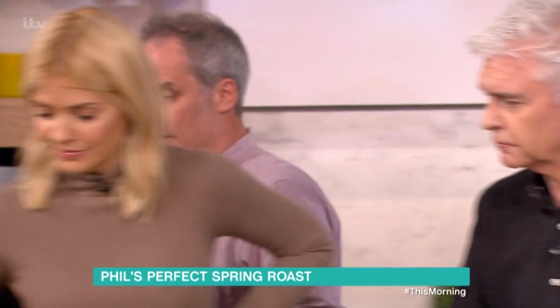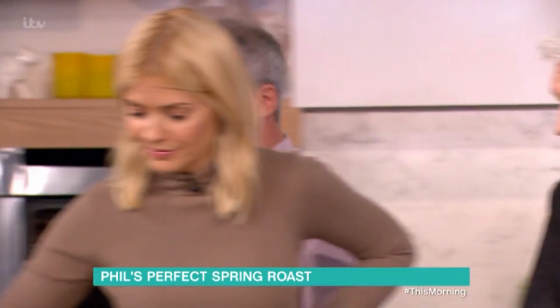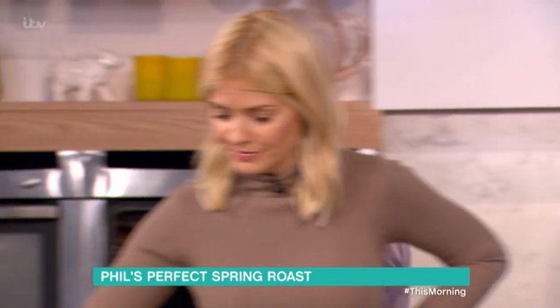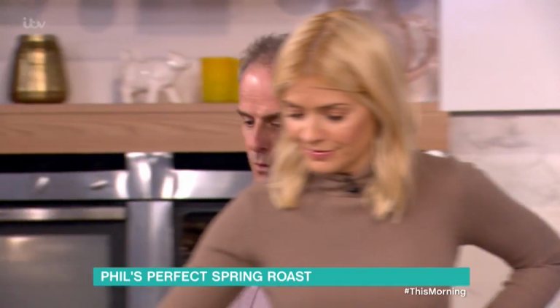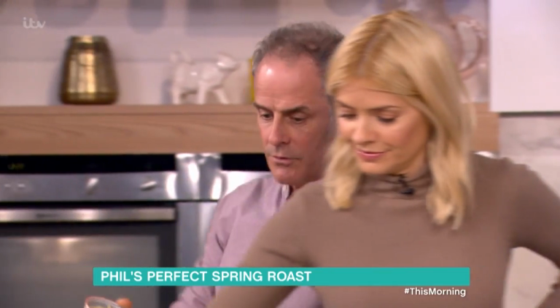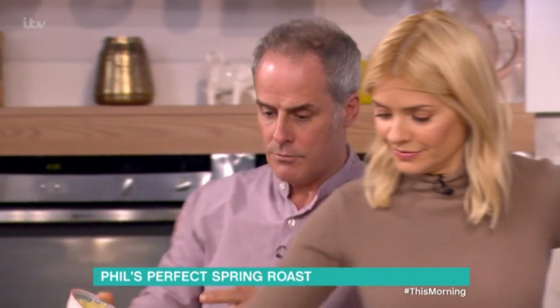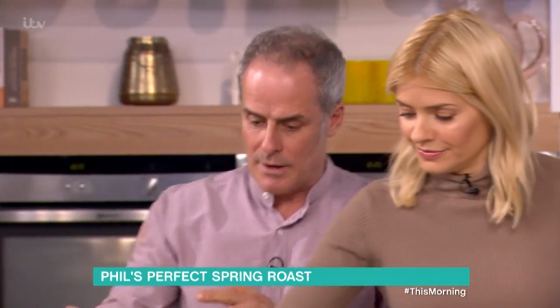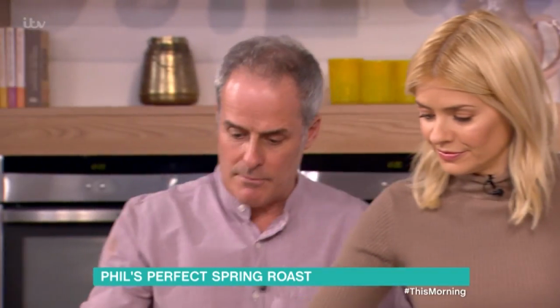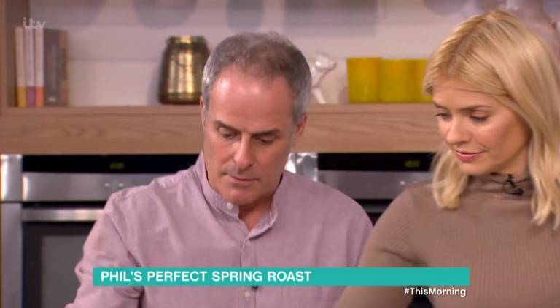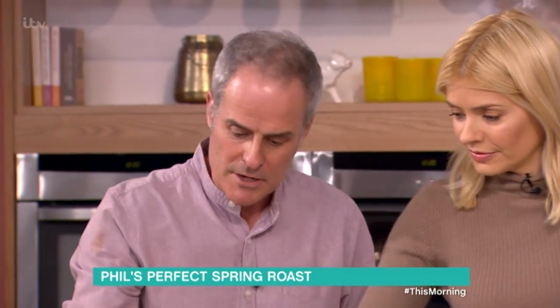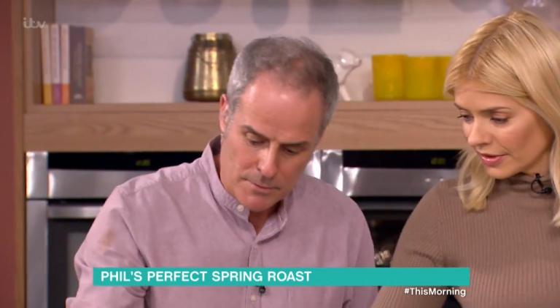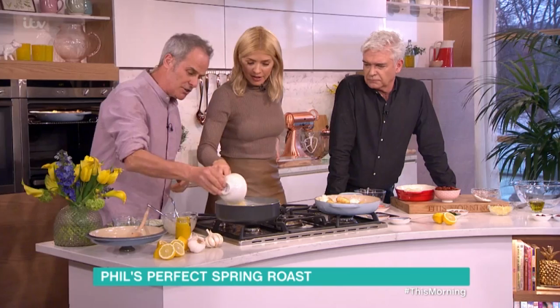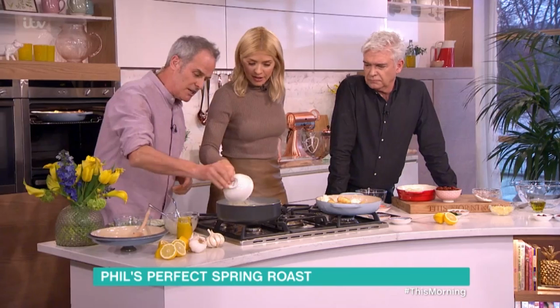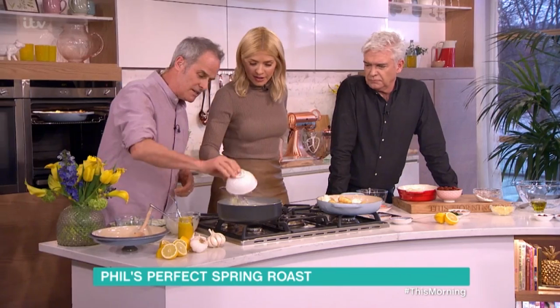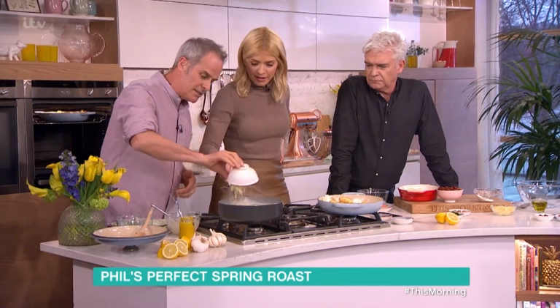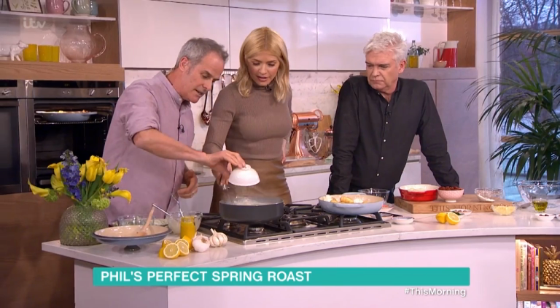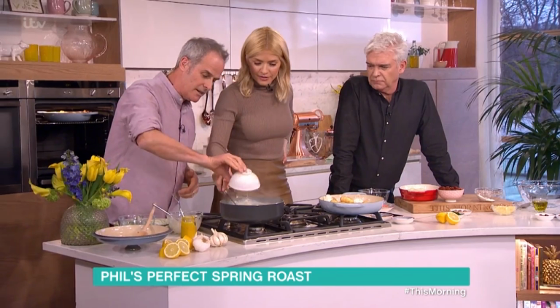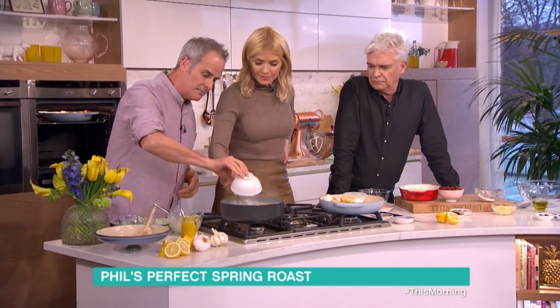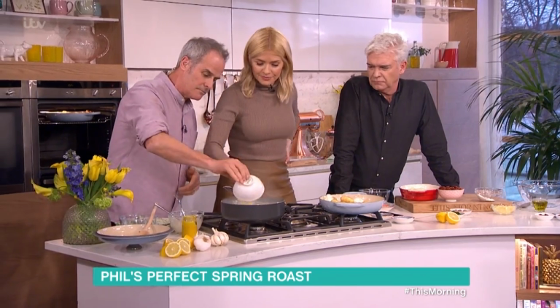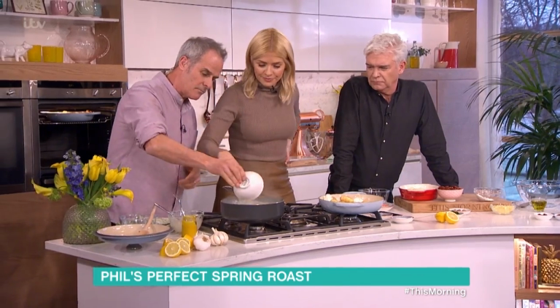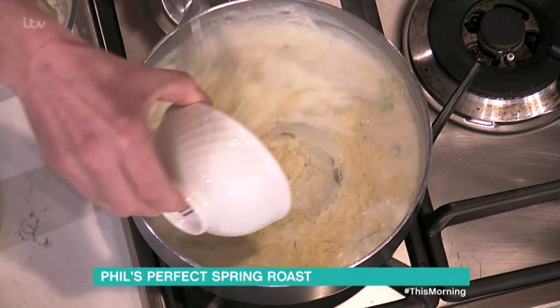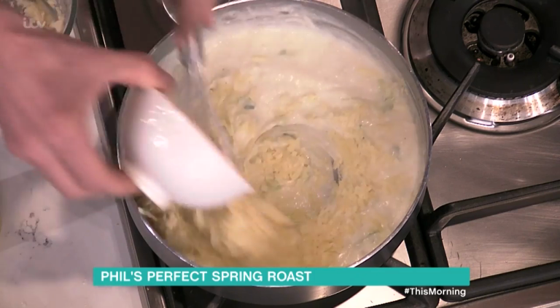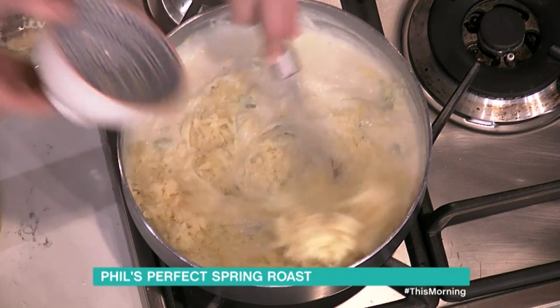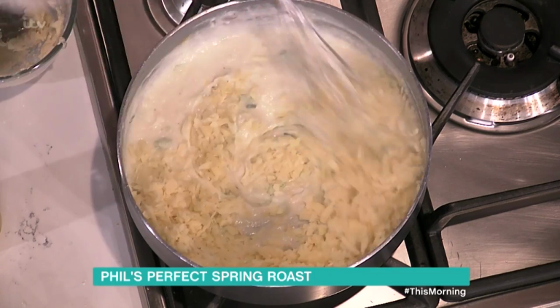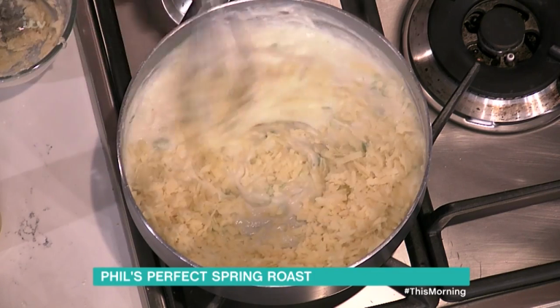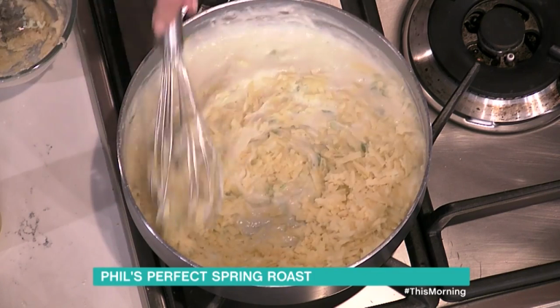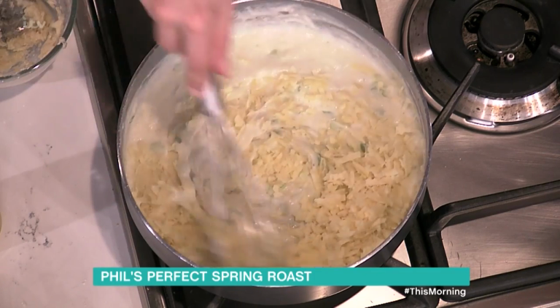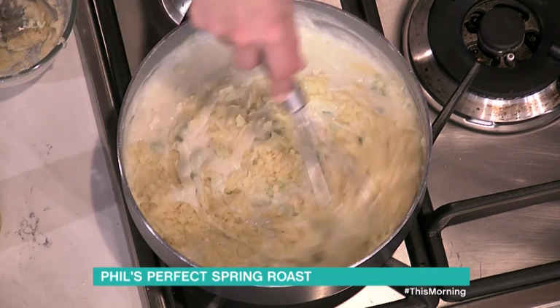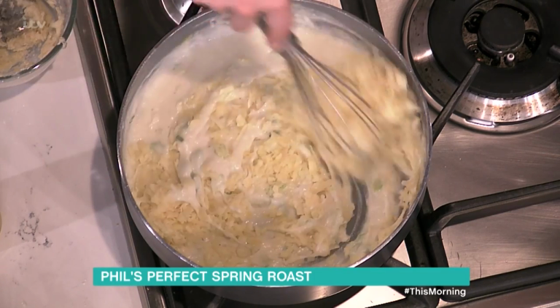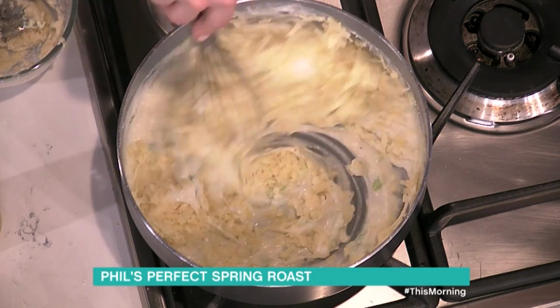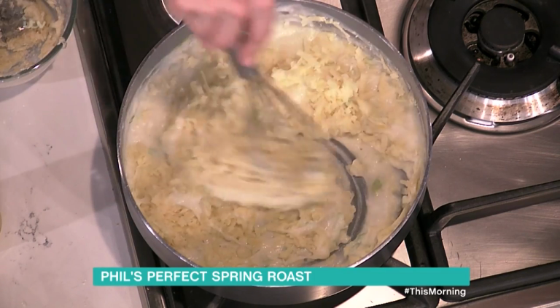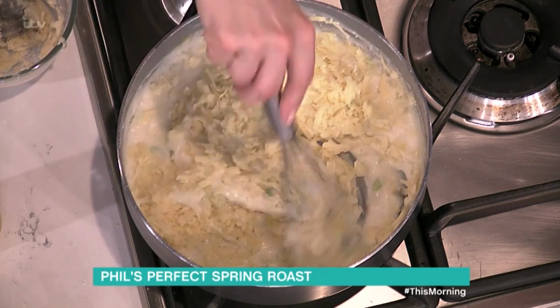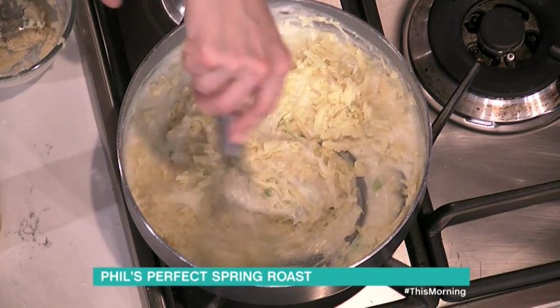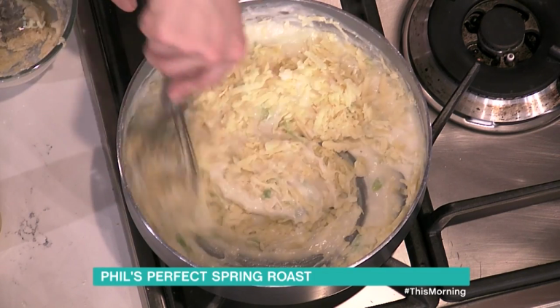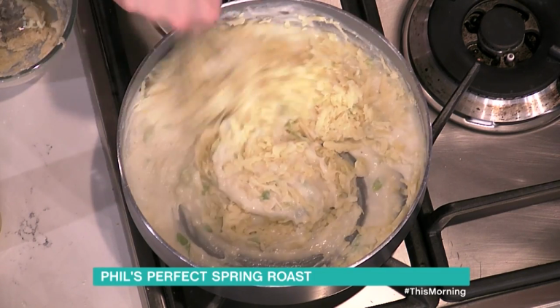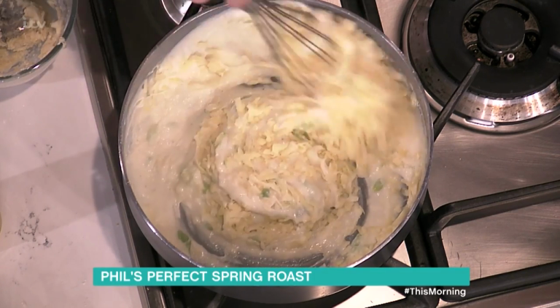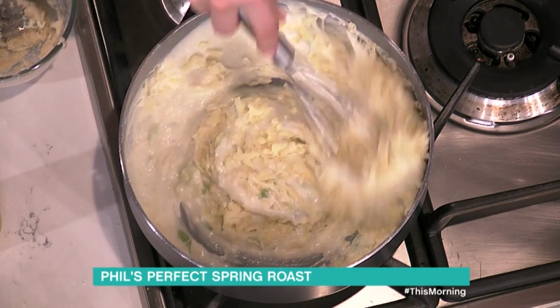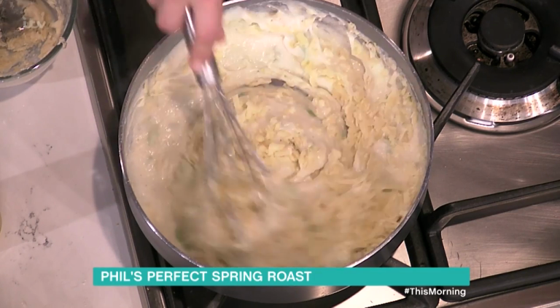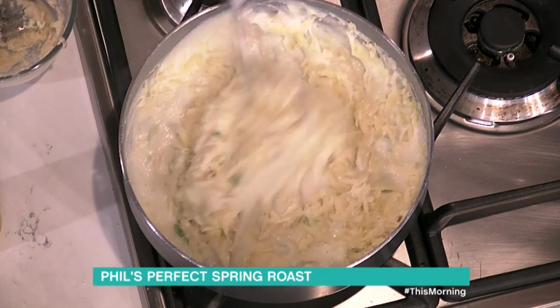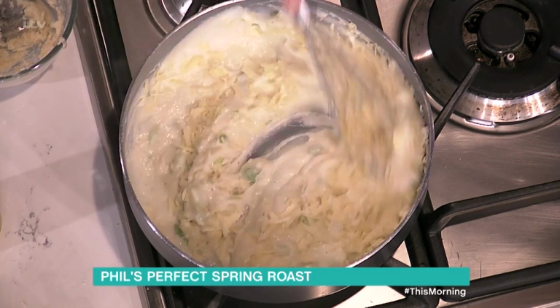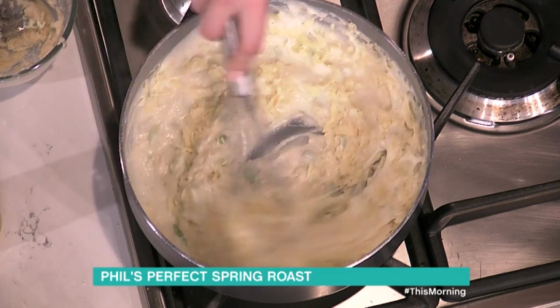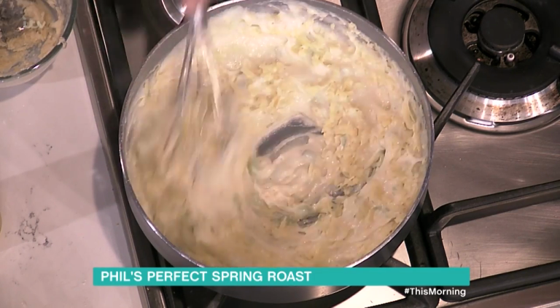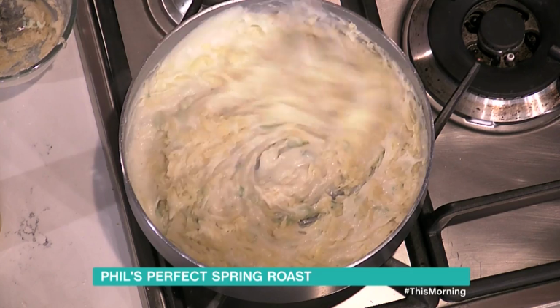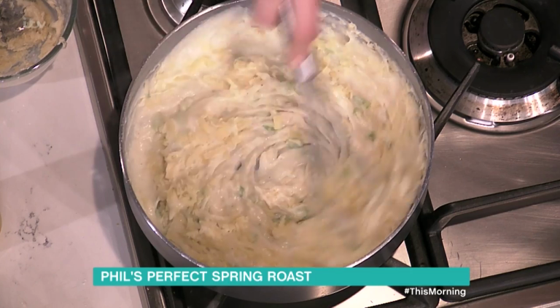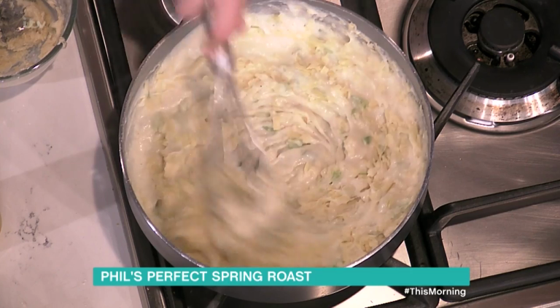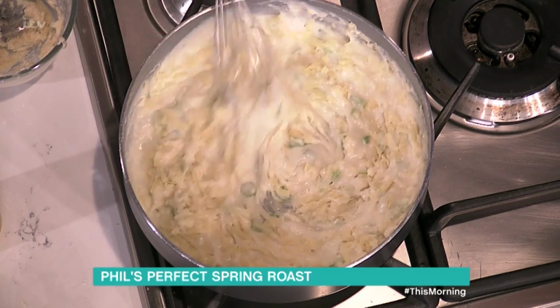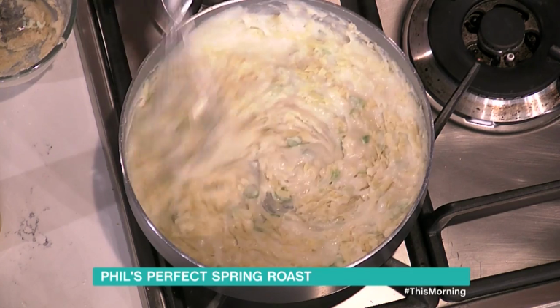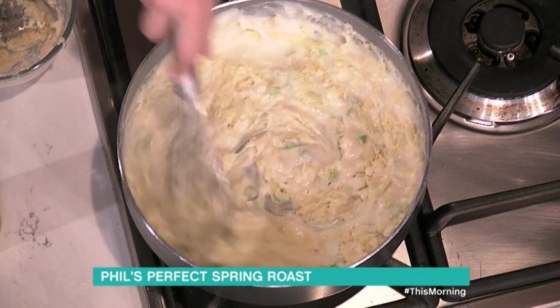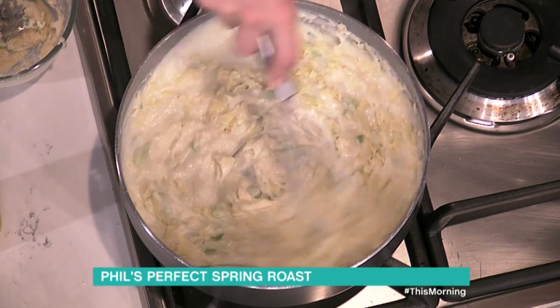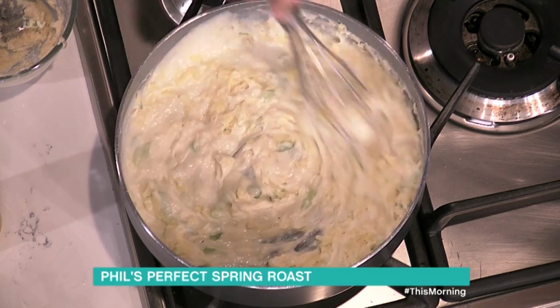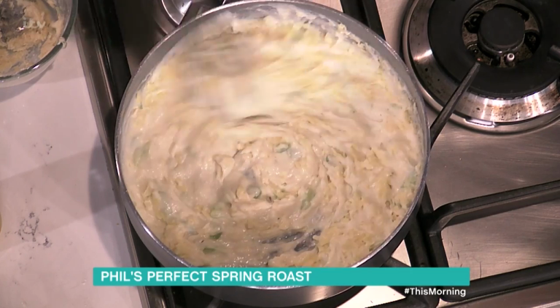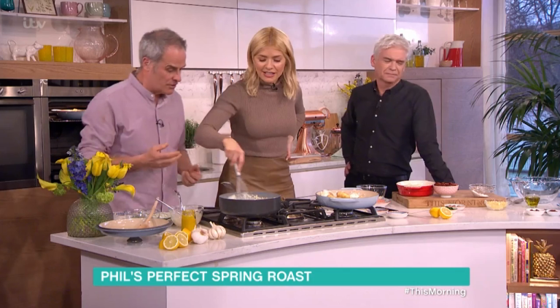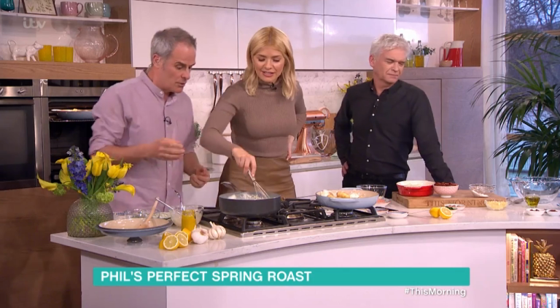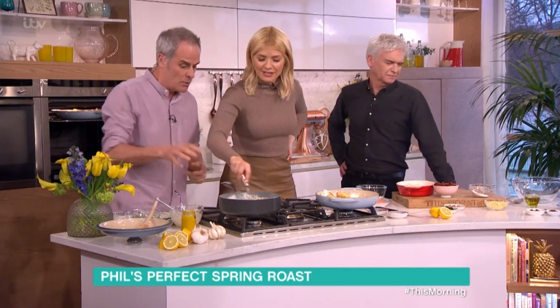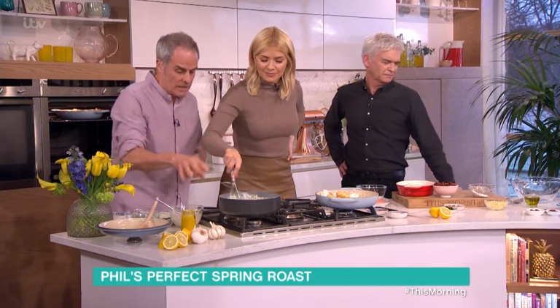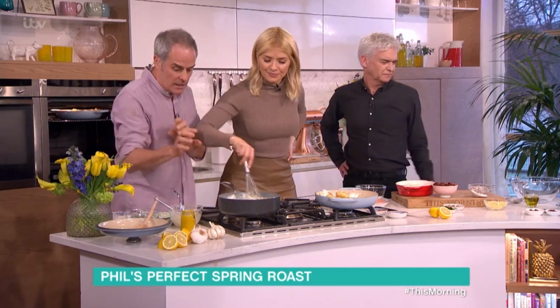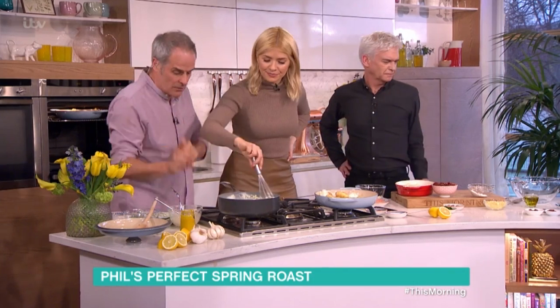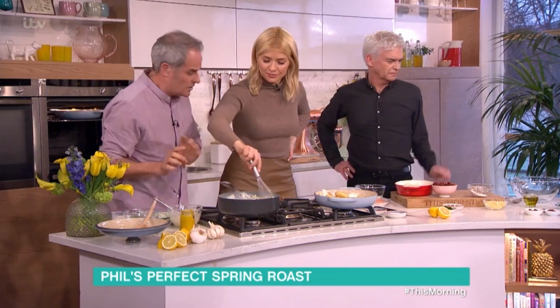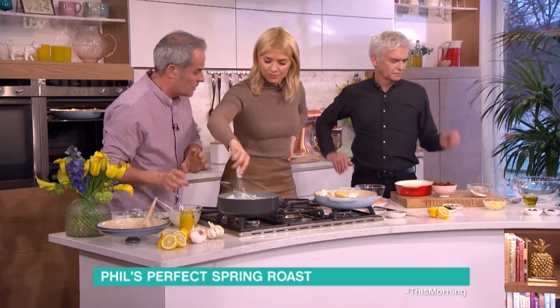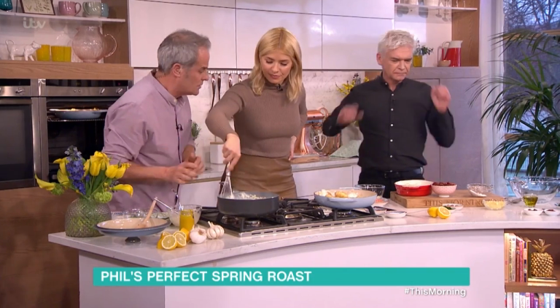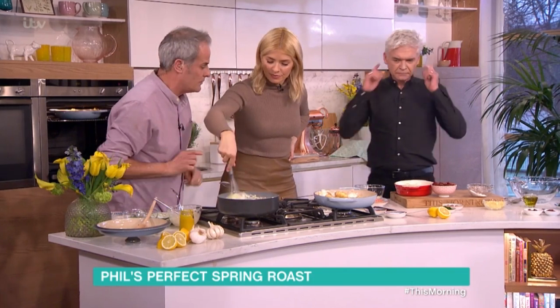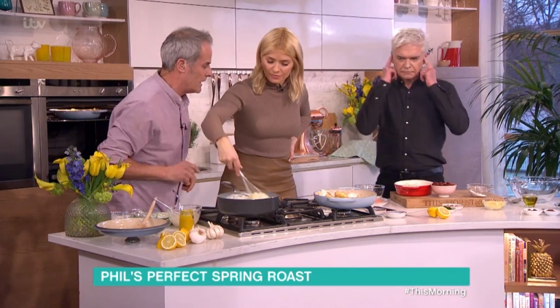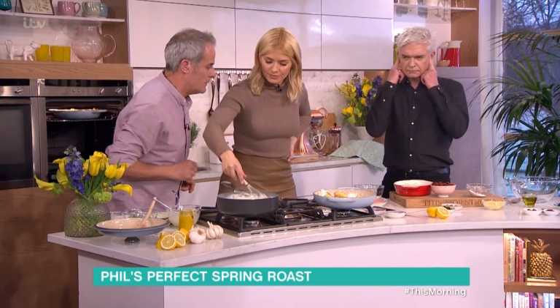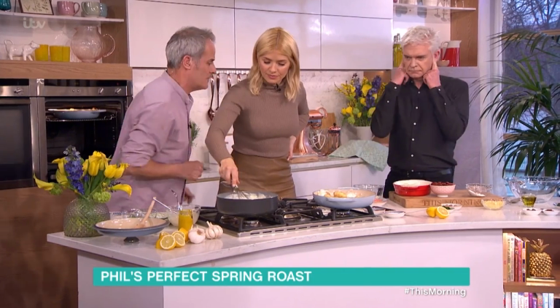Bear in mind, when you put cheese into here, it will loosen slightly as you'll see as the cheese melts. It does. So you always add a little touch of flour.